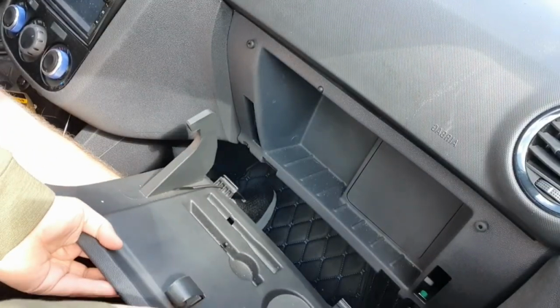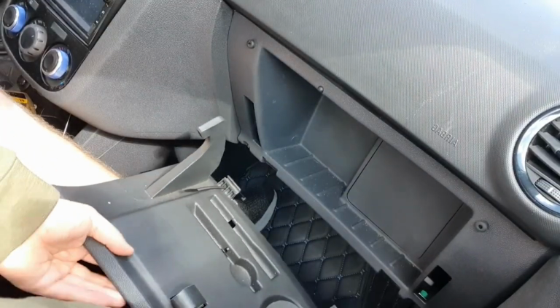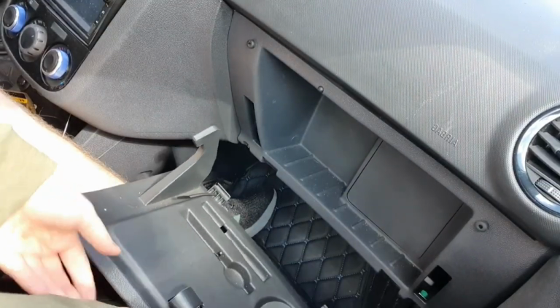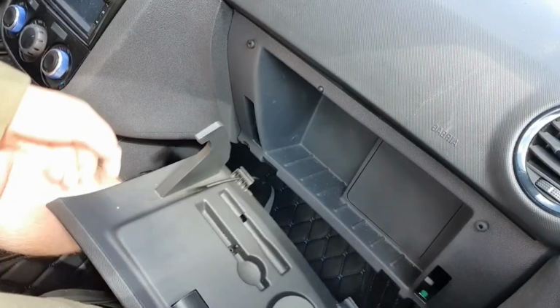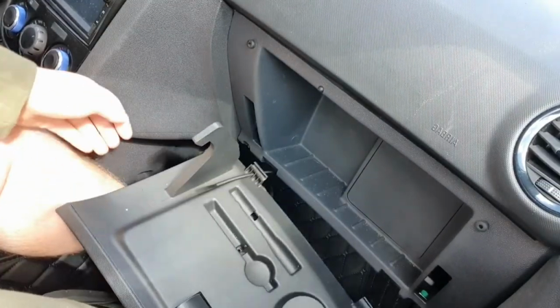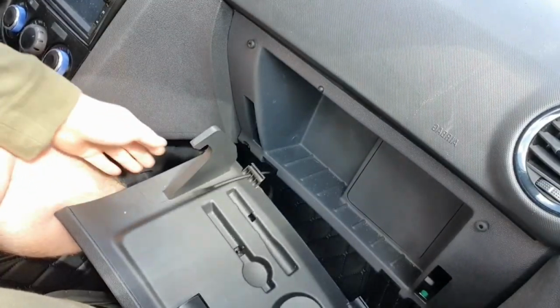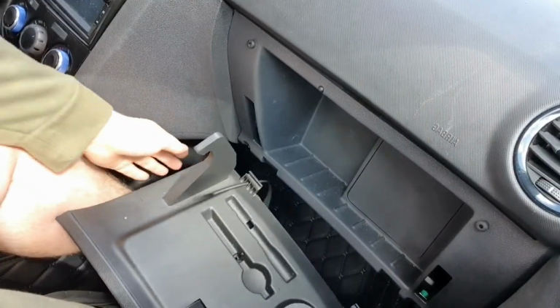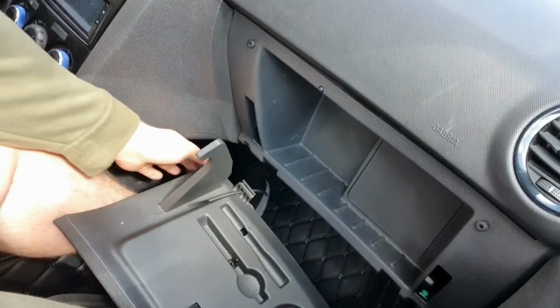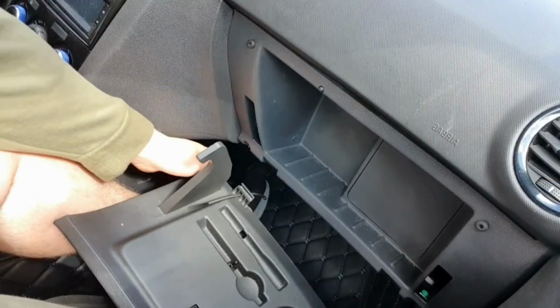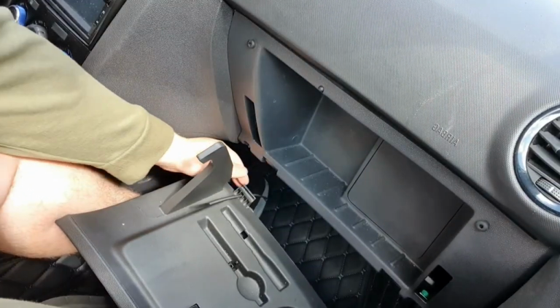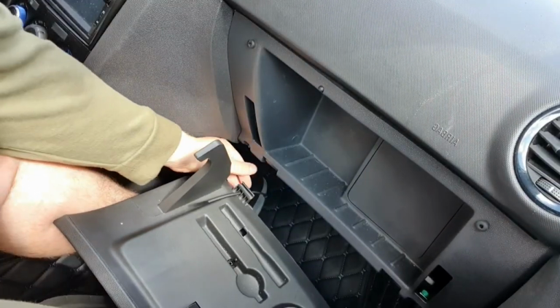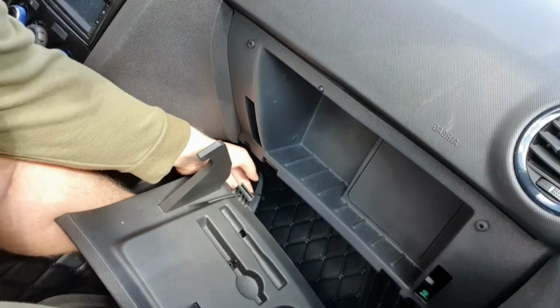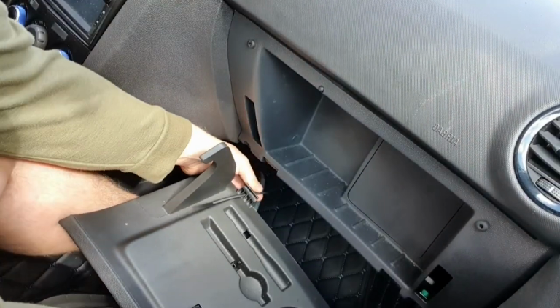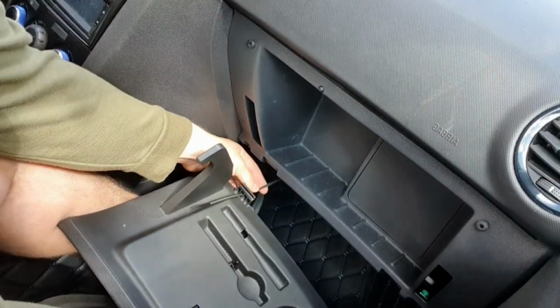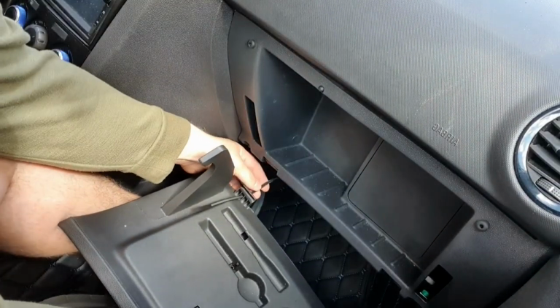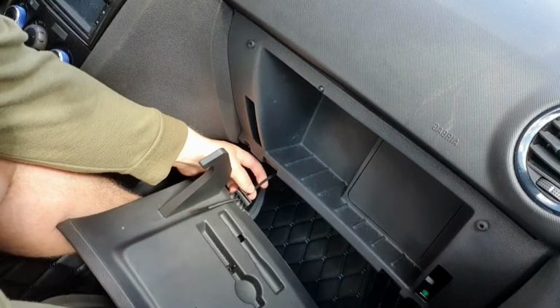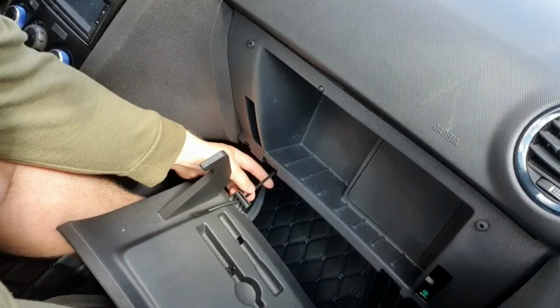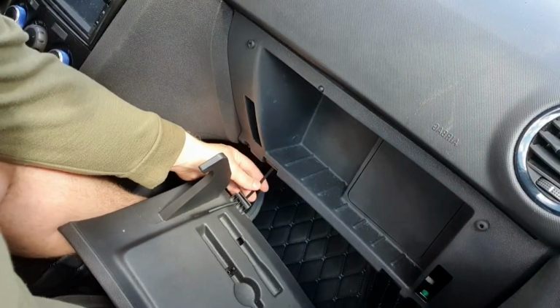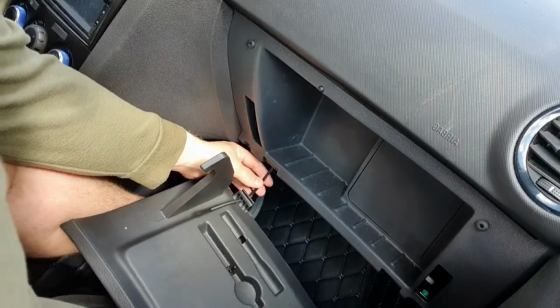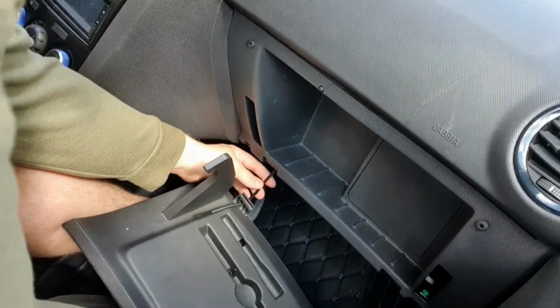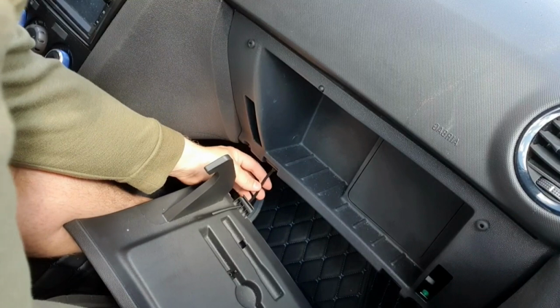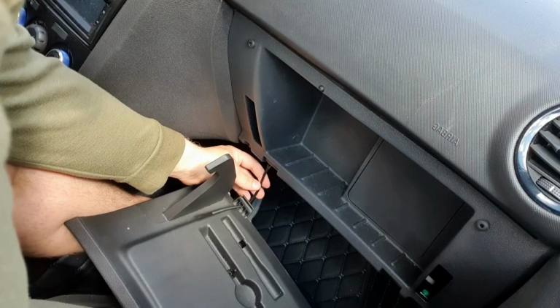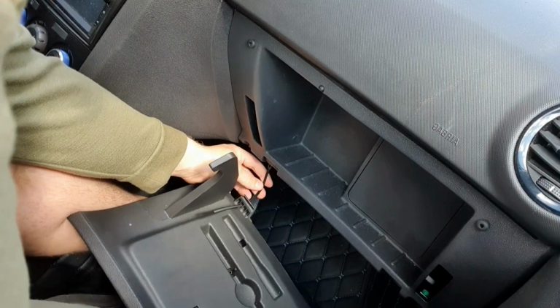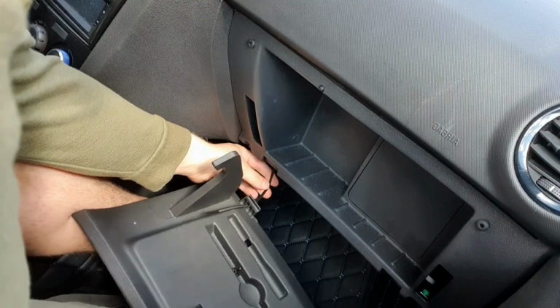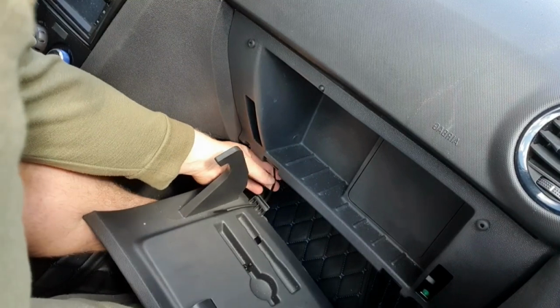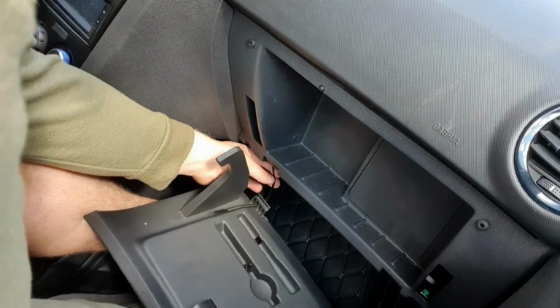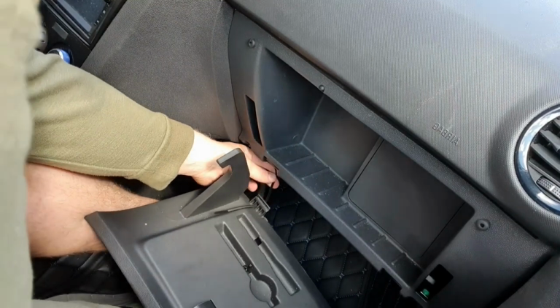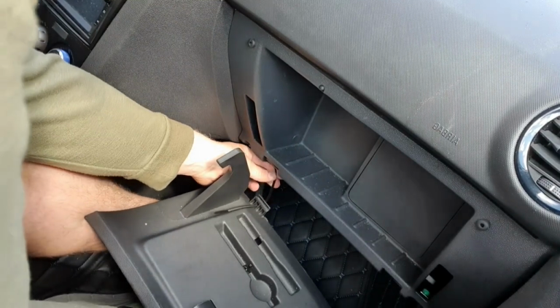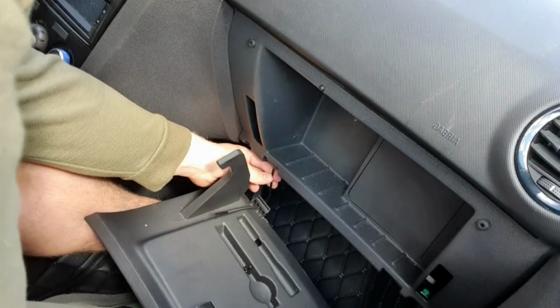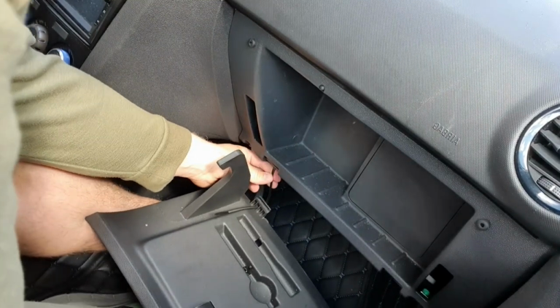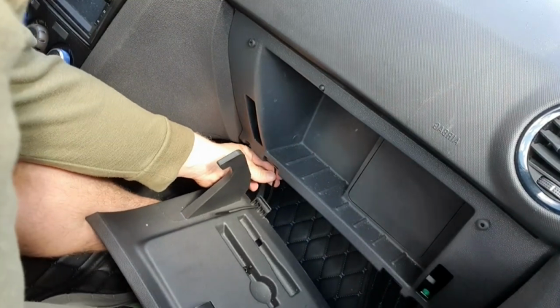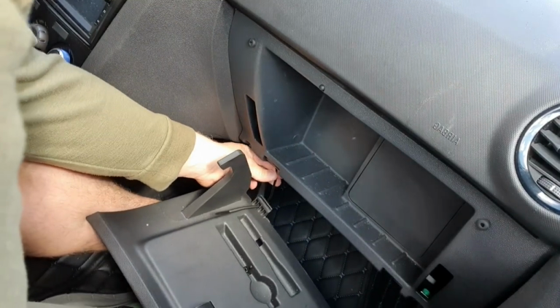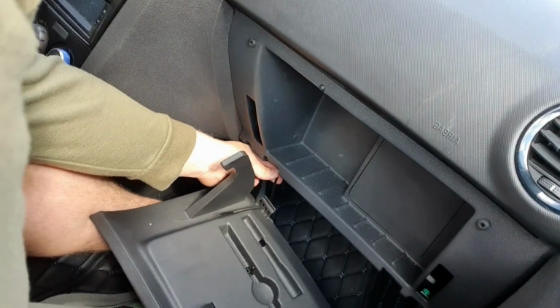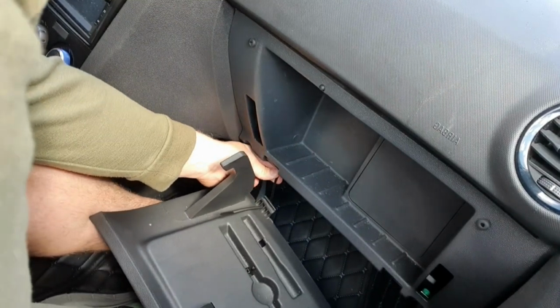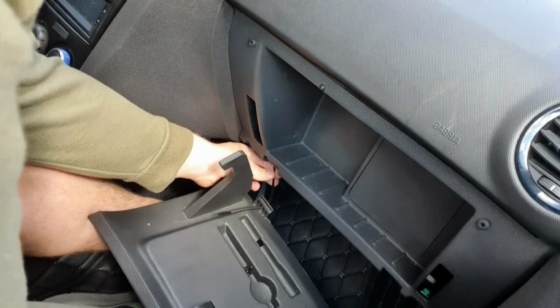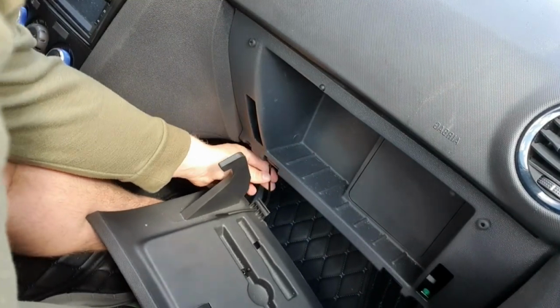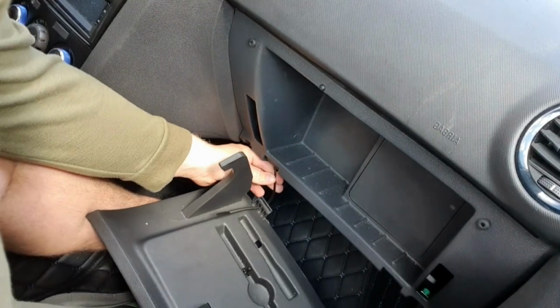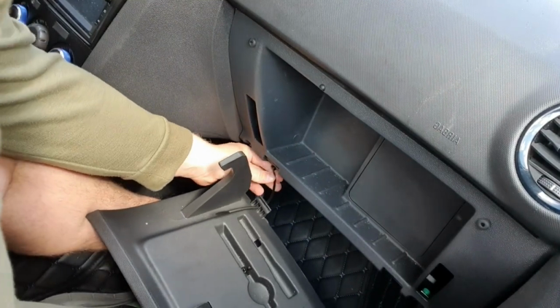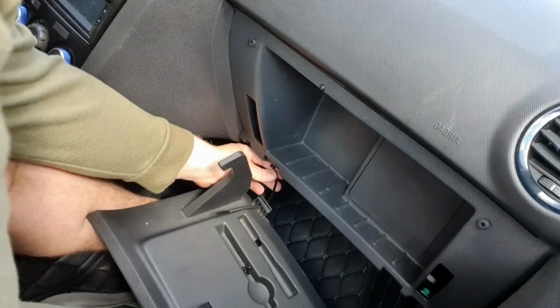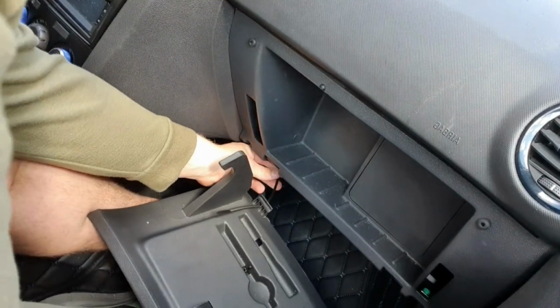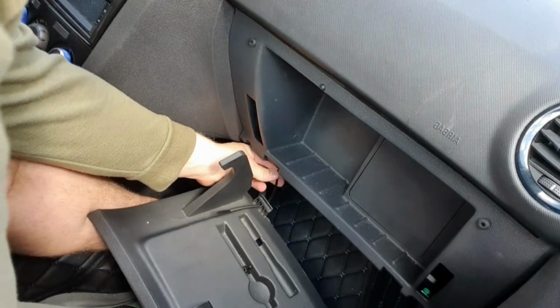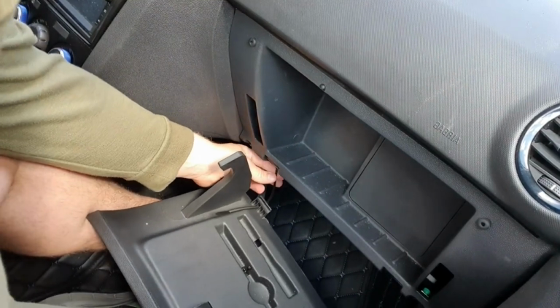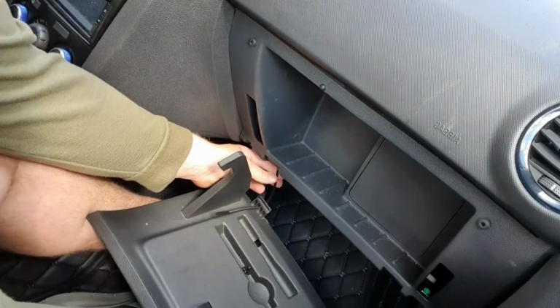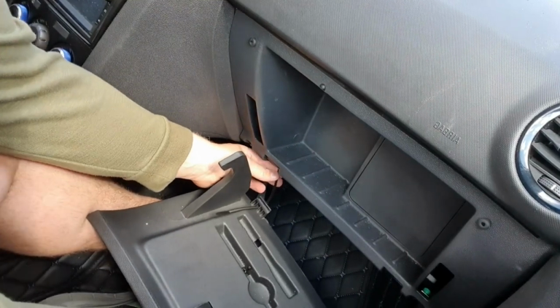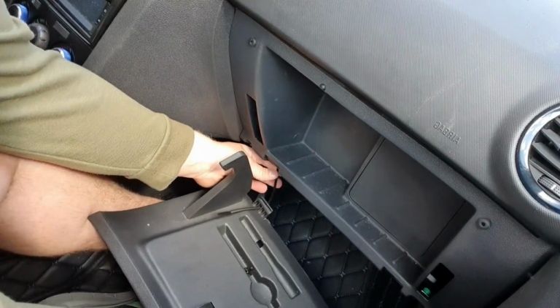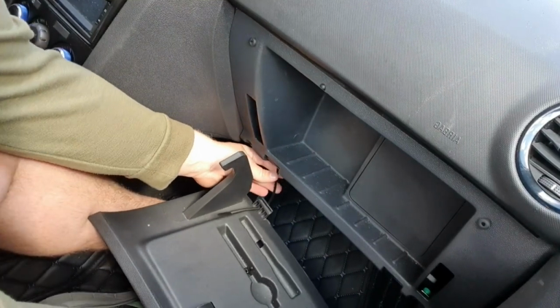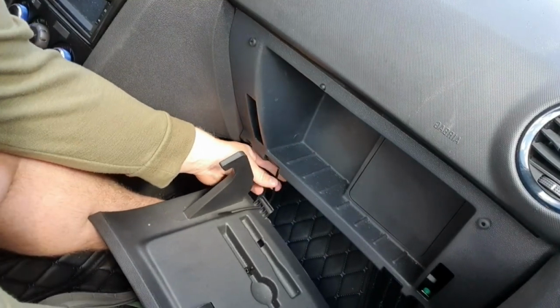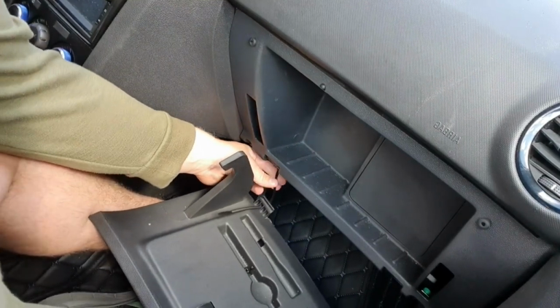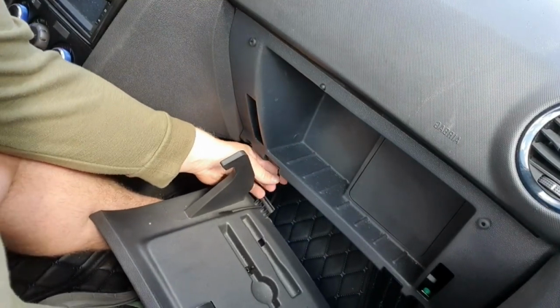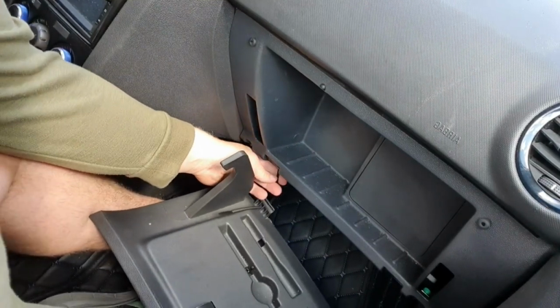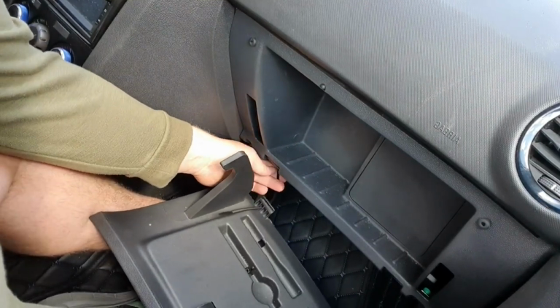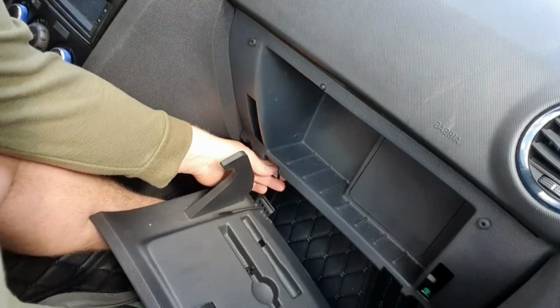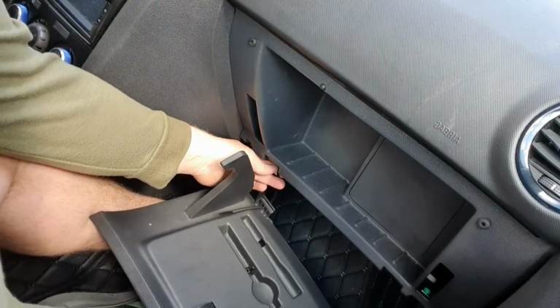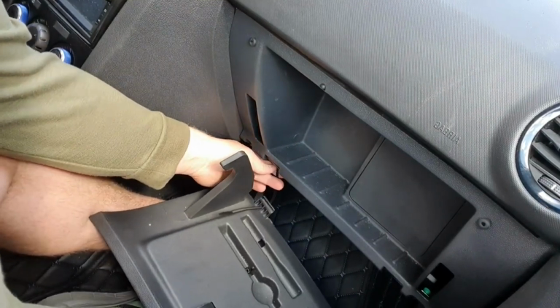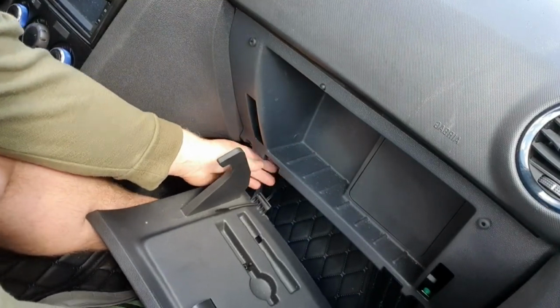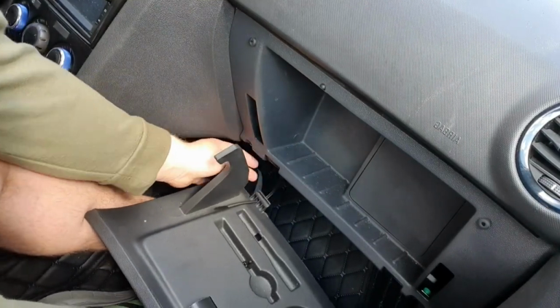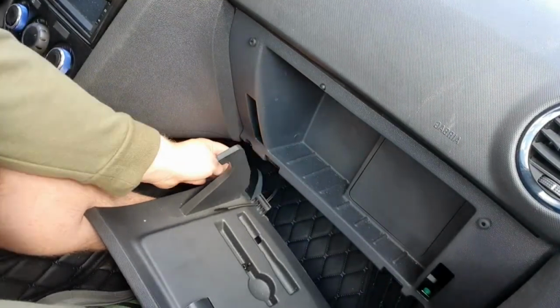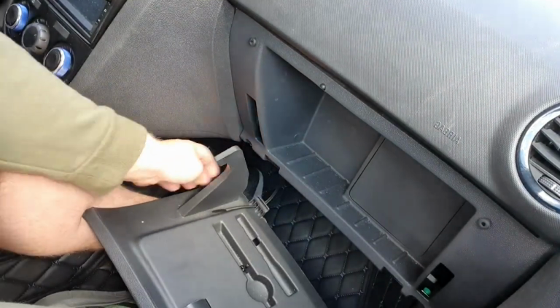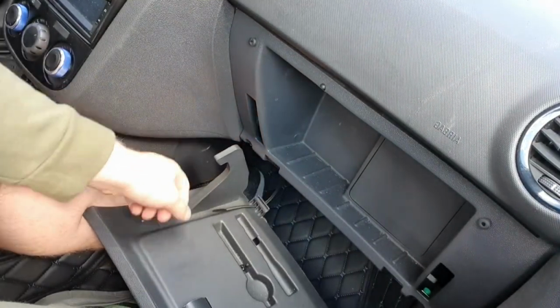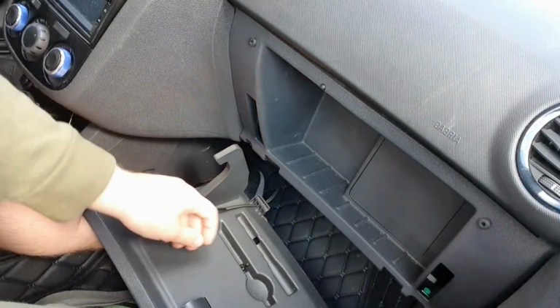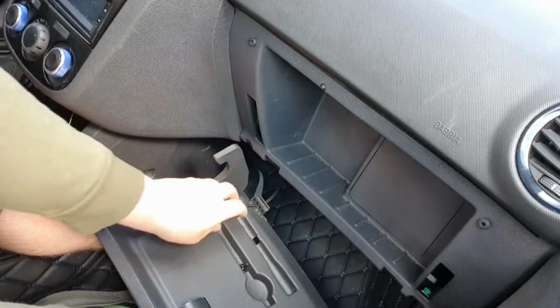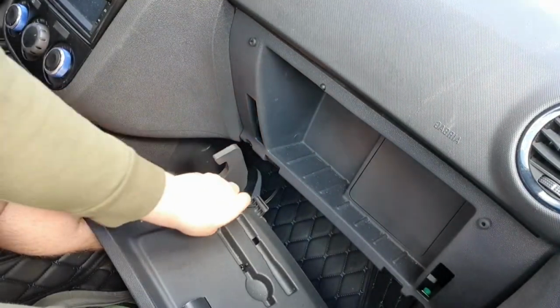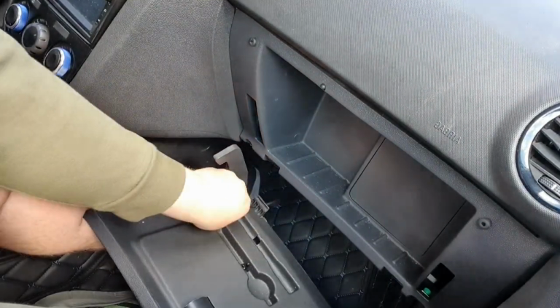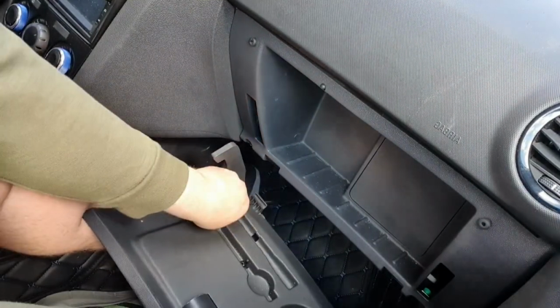Poor design really from Vauxhall, but it's easy enough to fix. Hopefully you guys can see that clearly enough, because it isn't very easy to record.